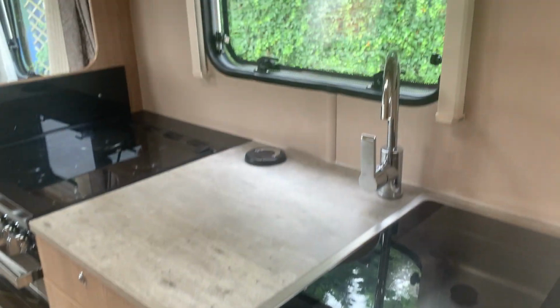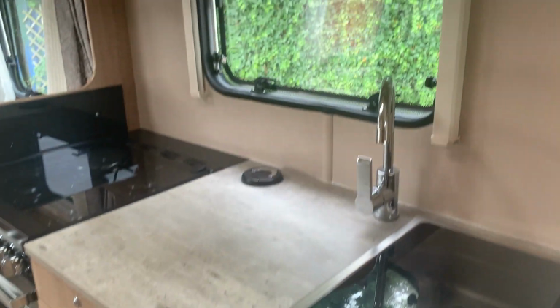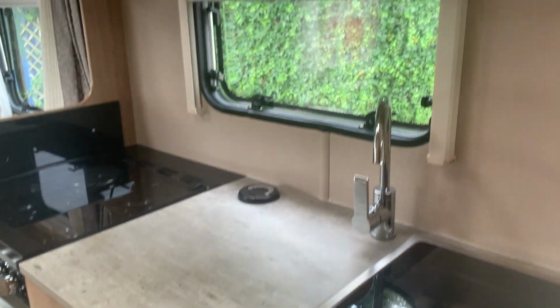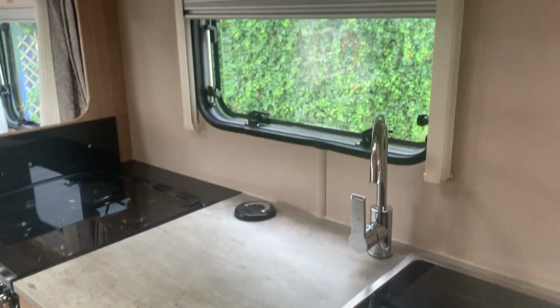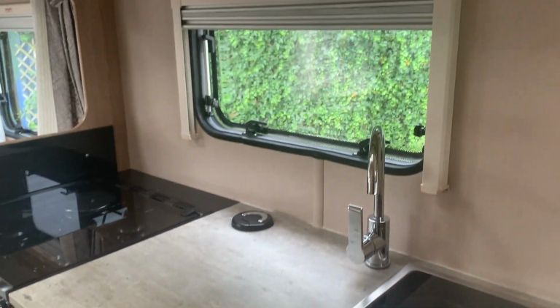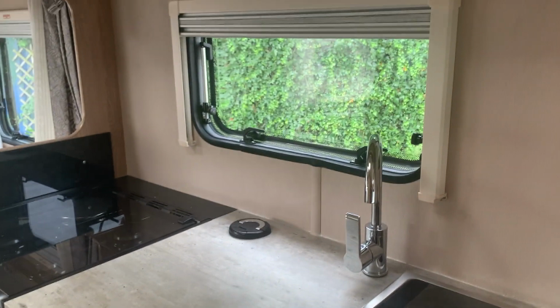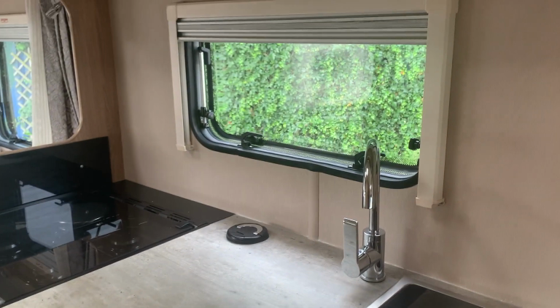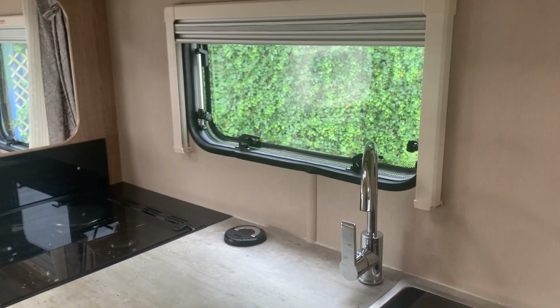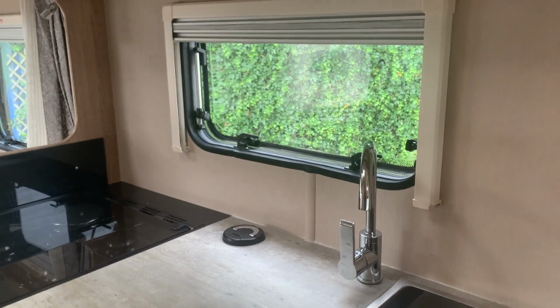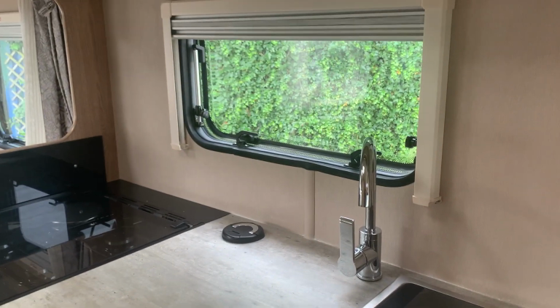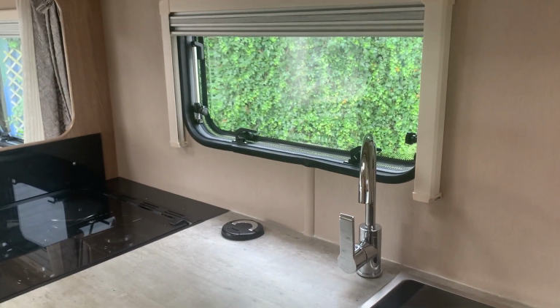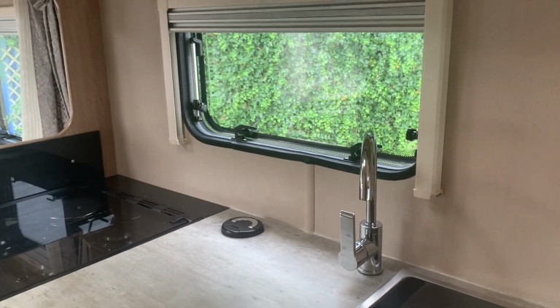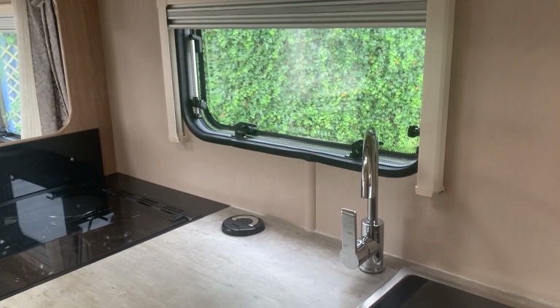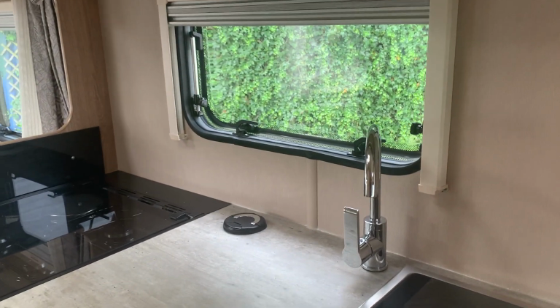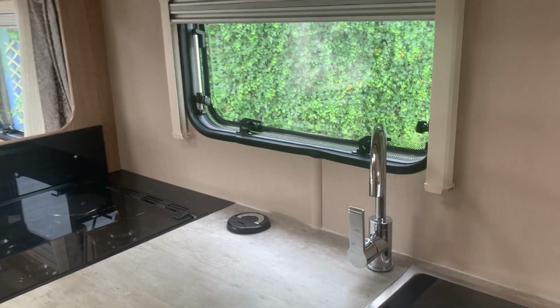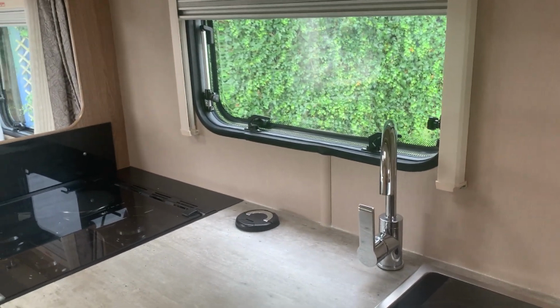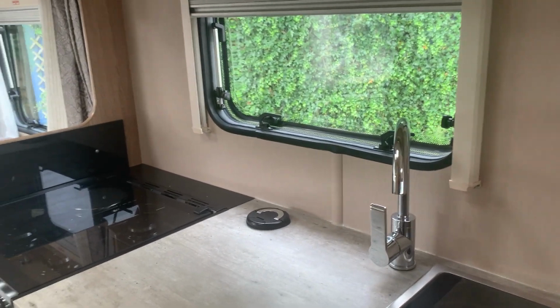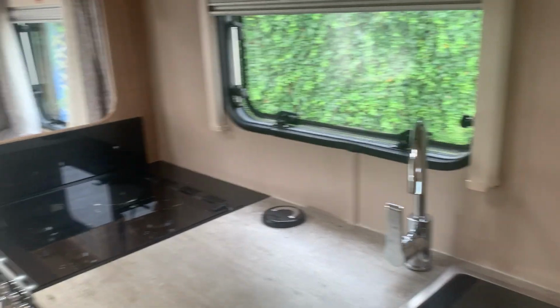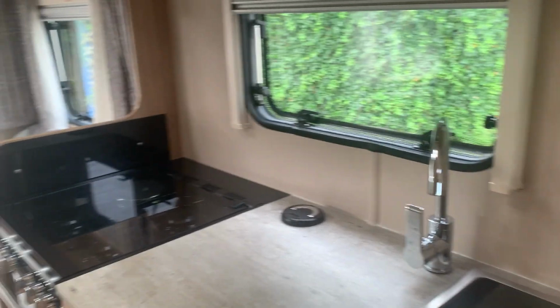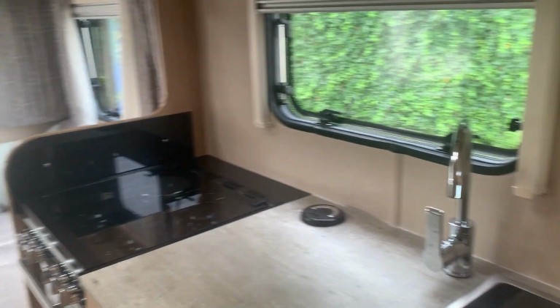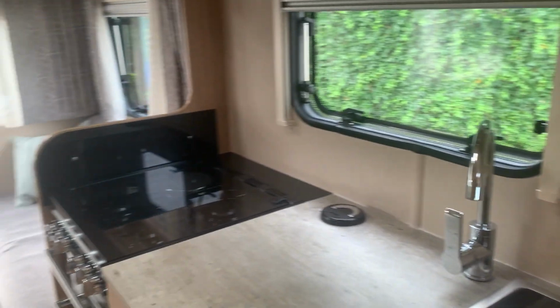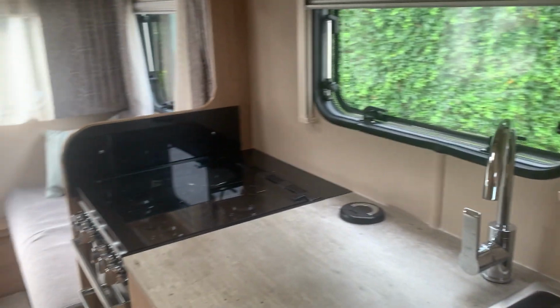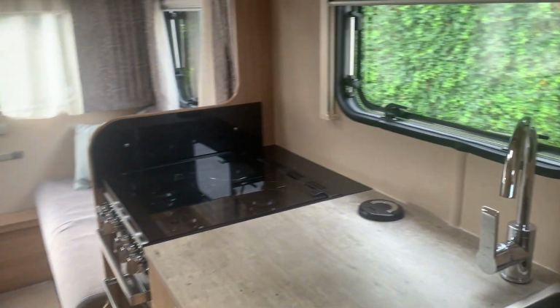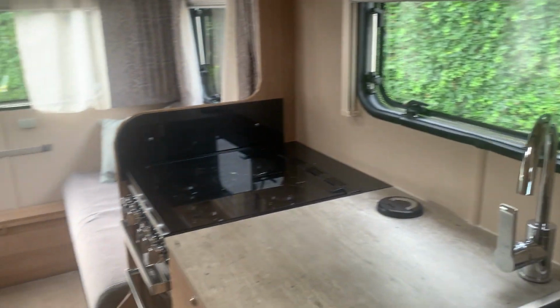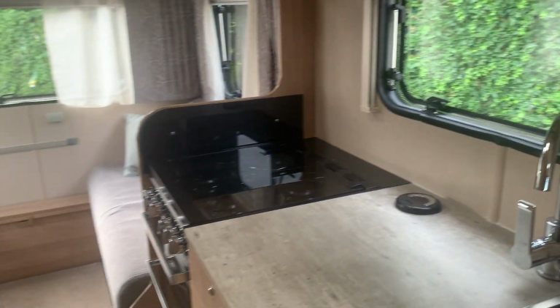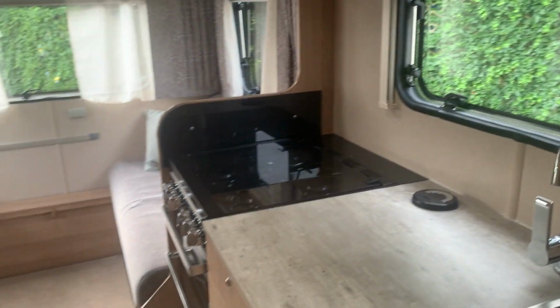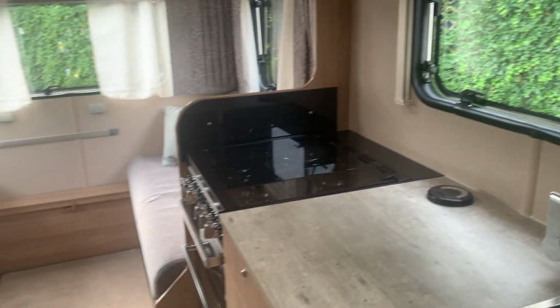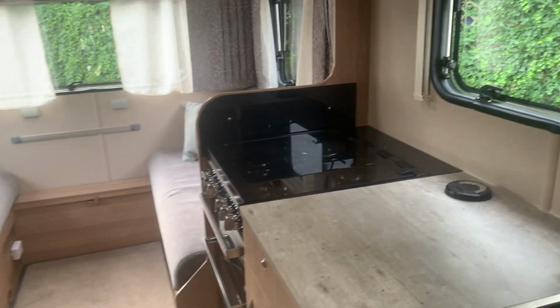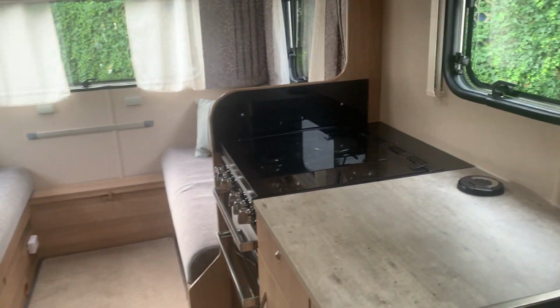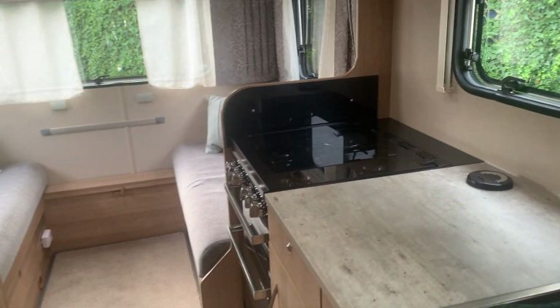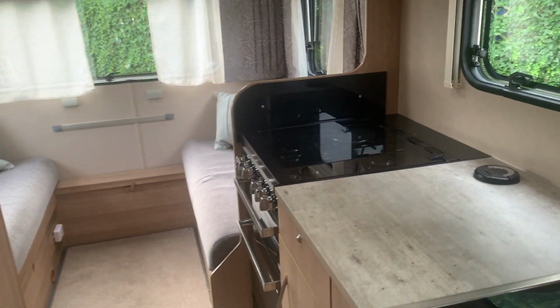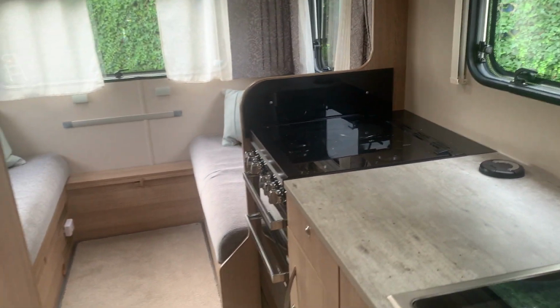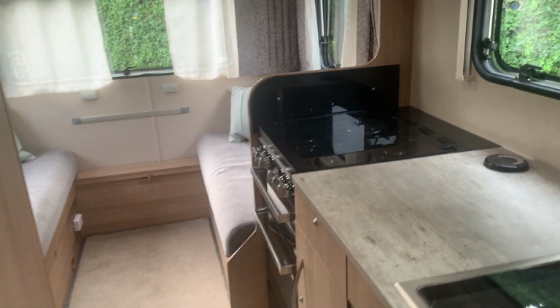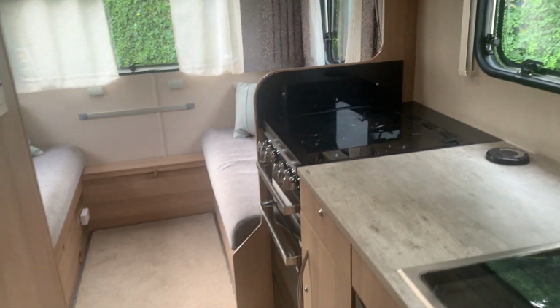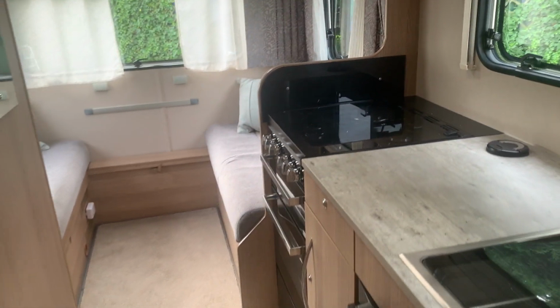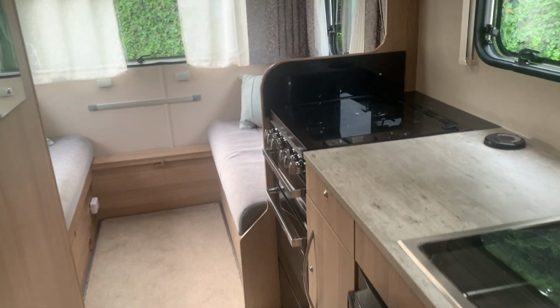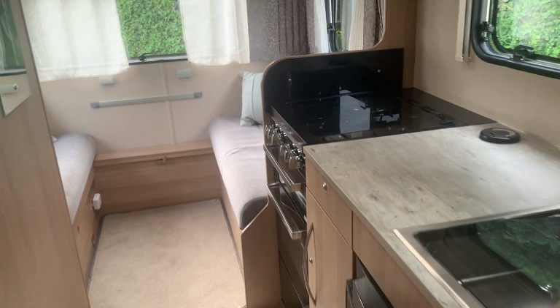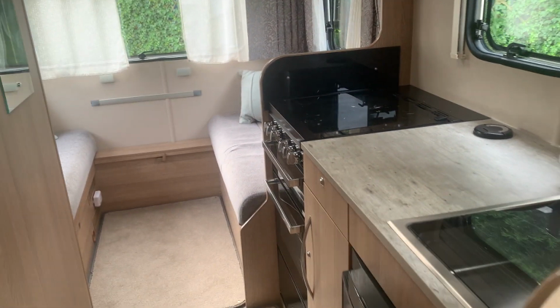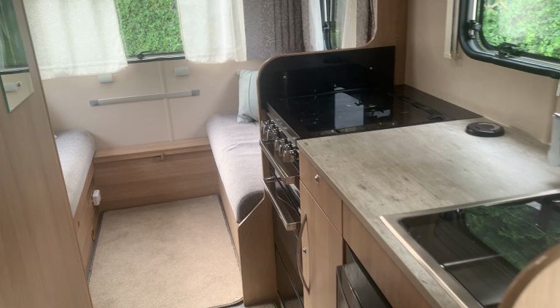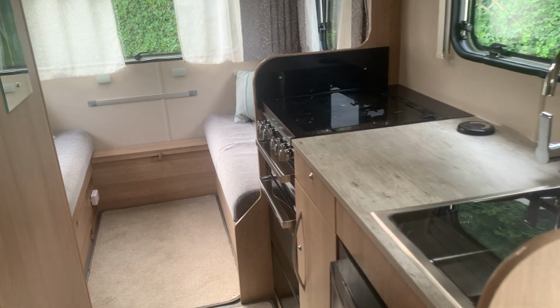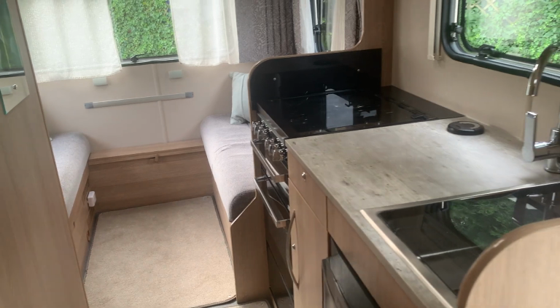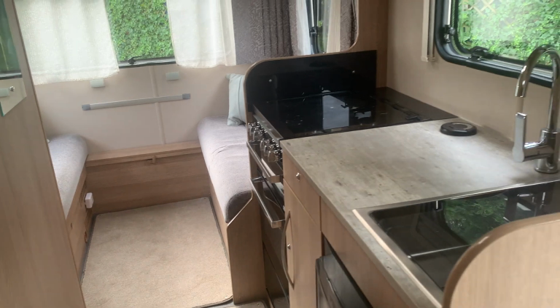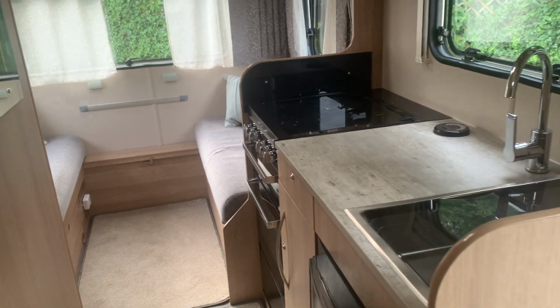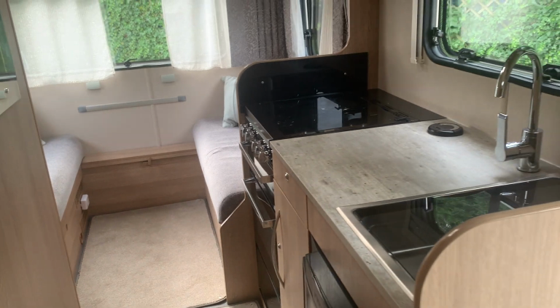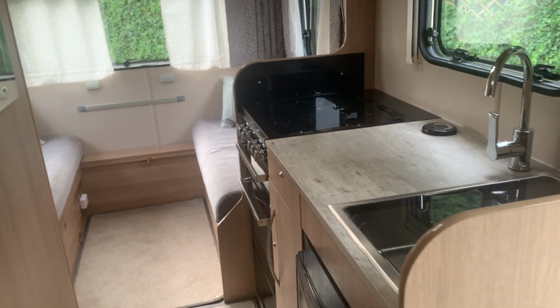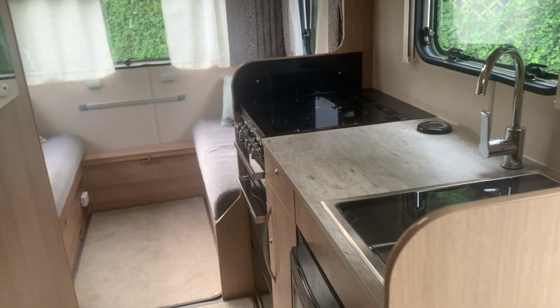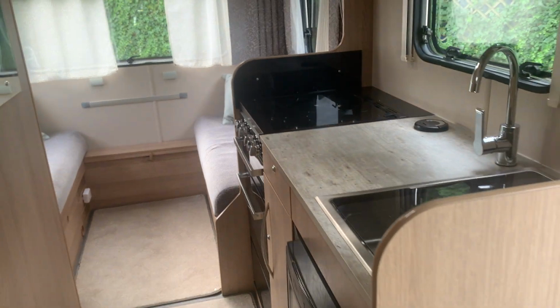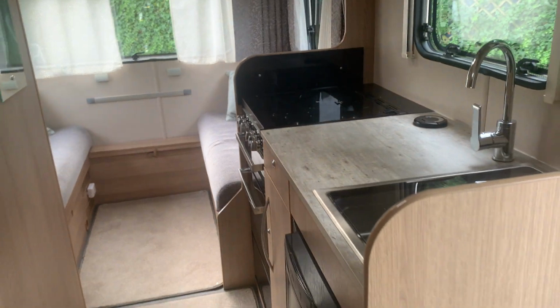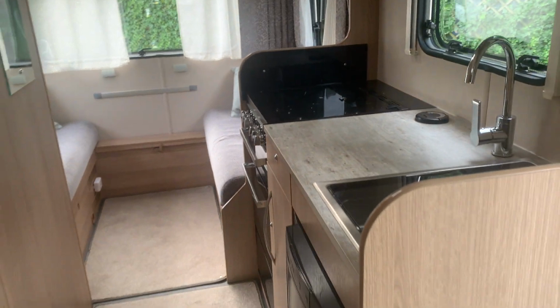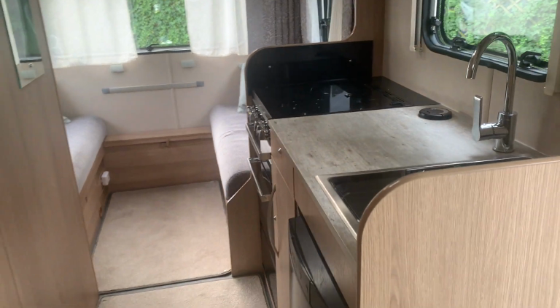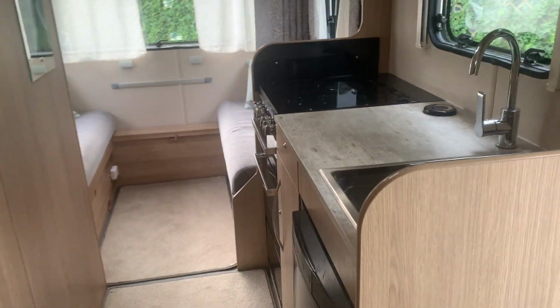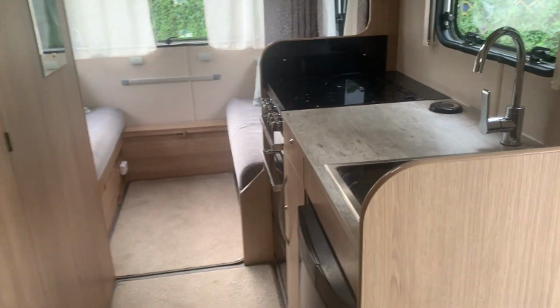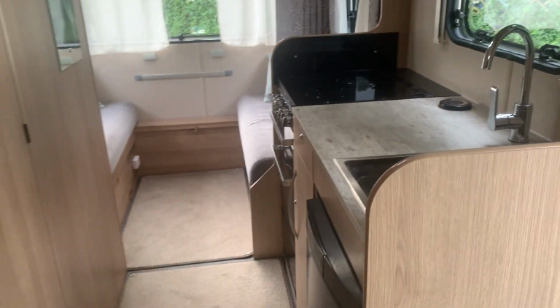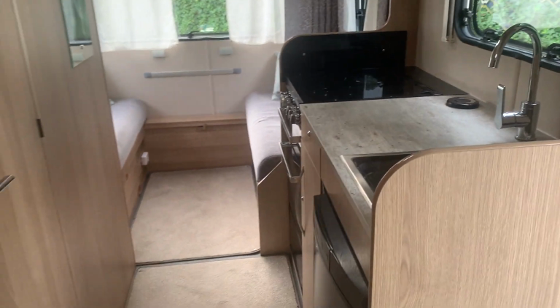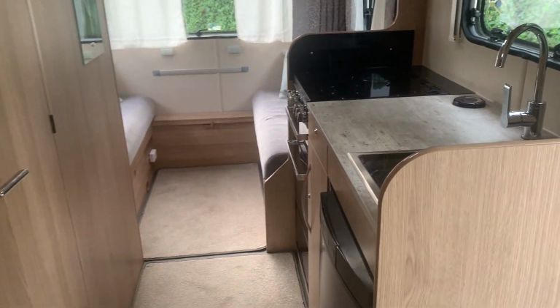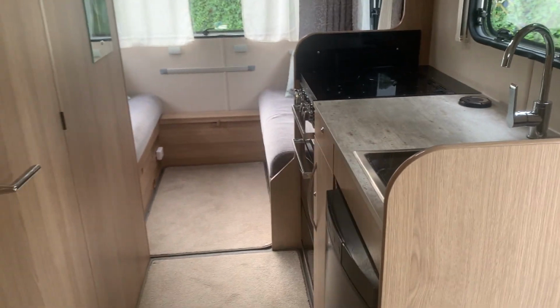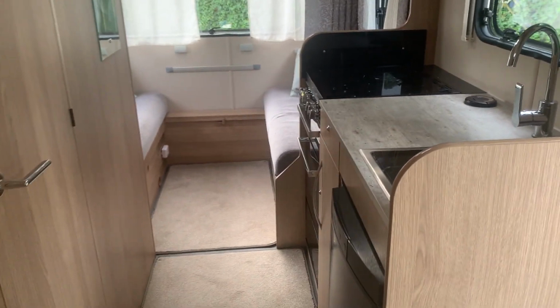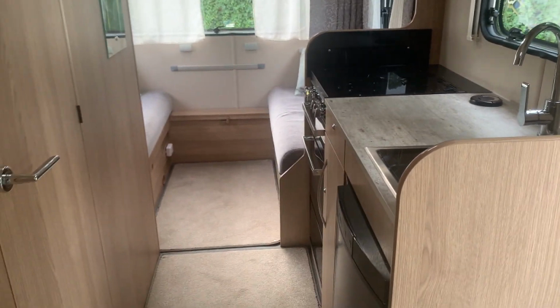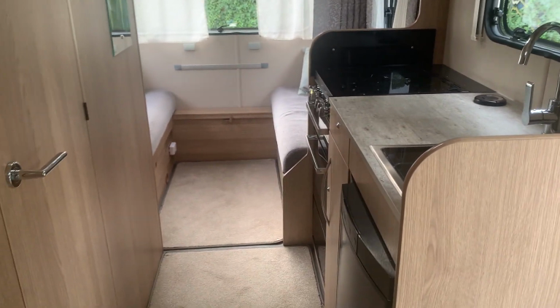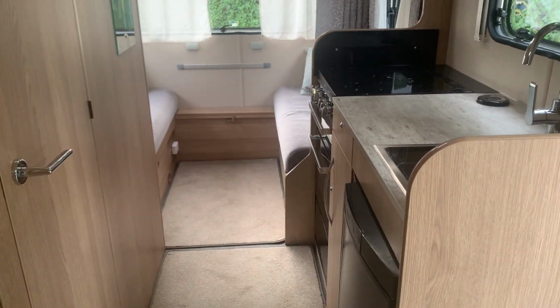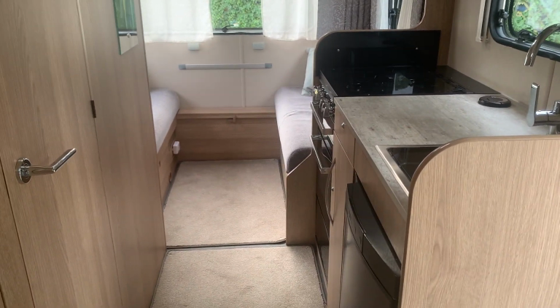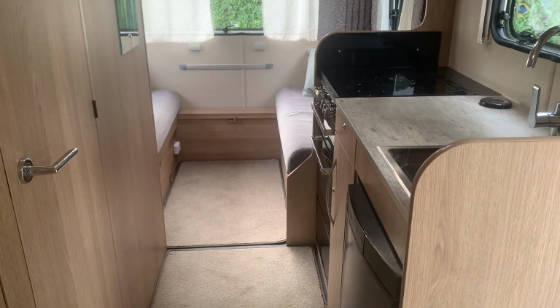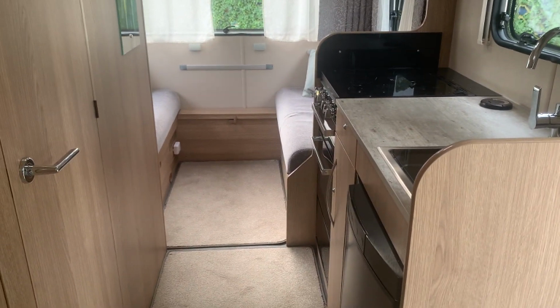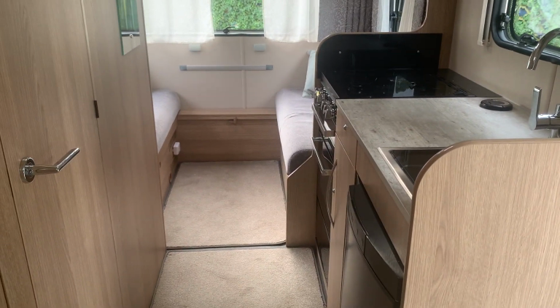A good practical van, ever so well looked after, great condition — this one needs looking at.